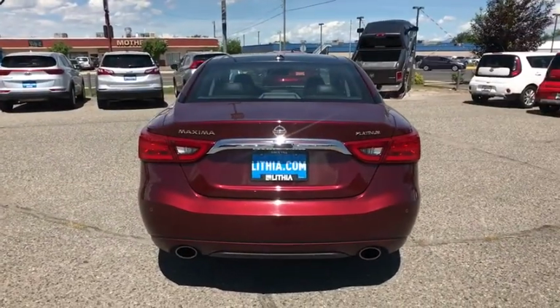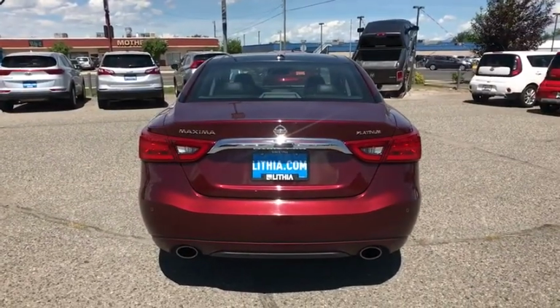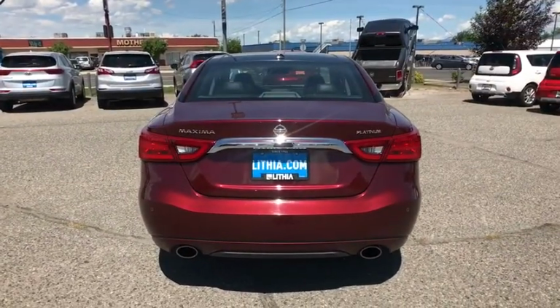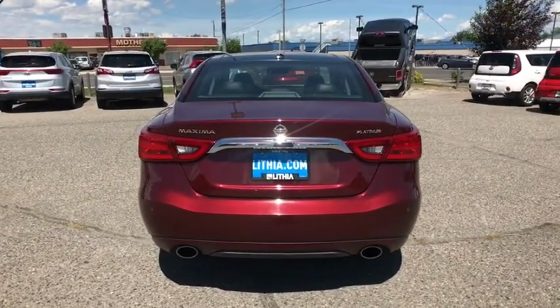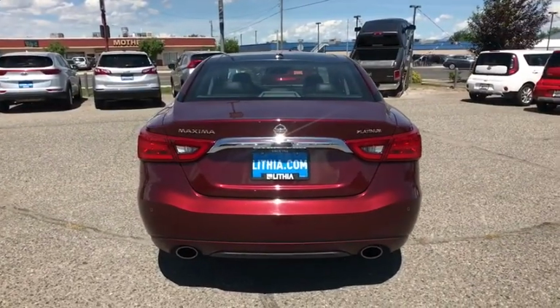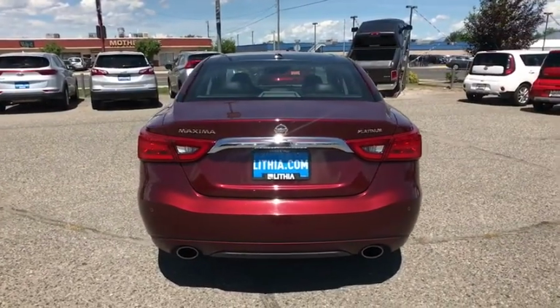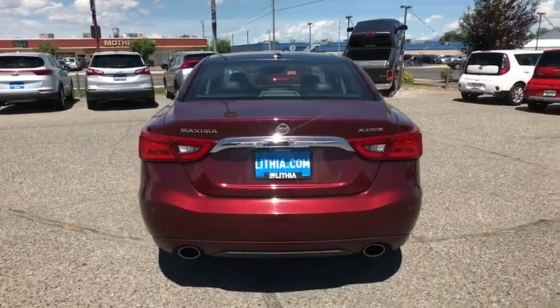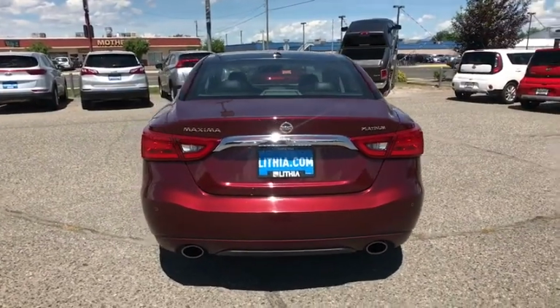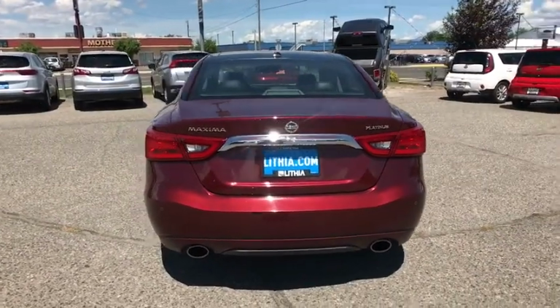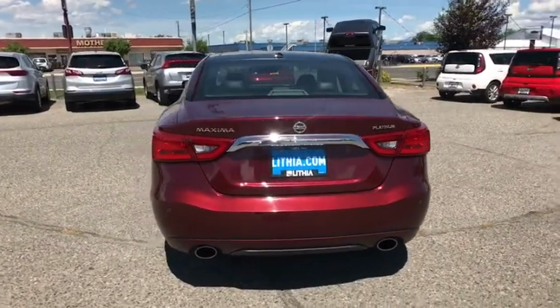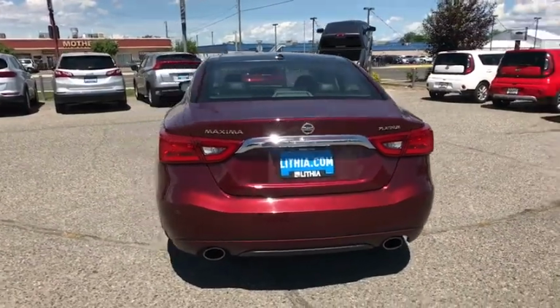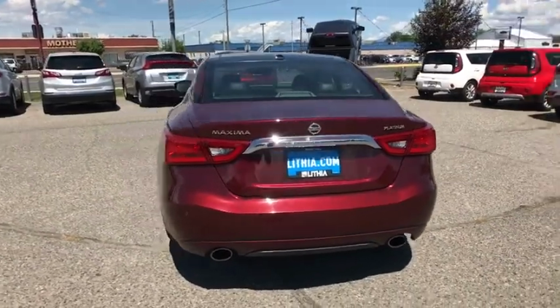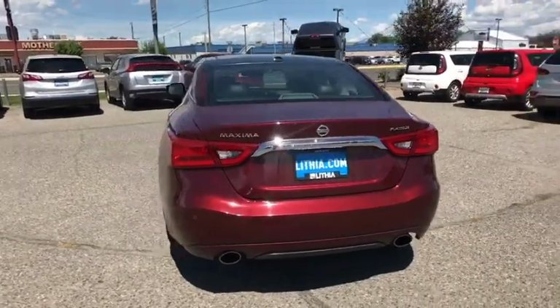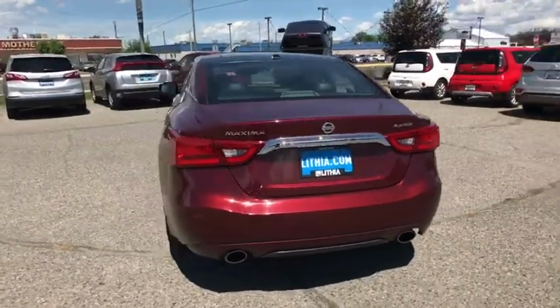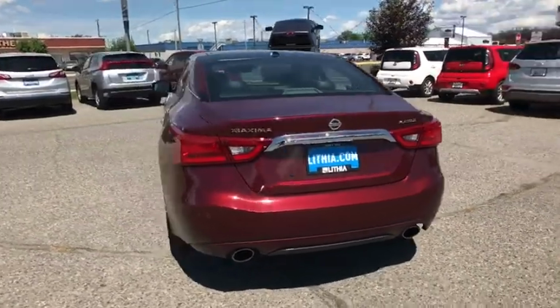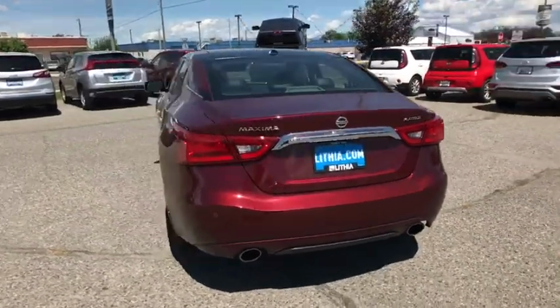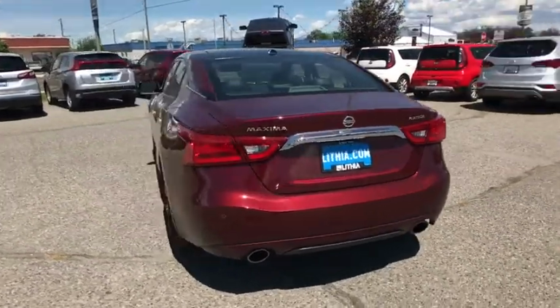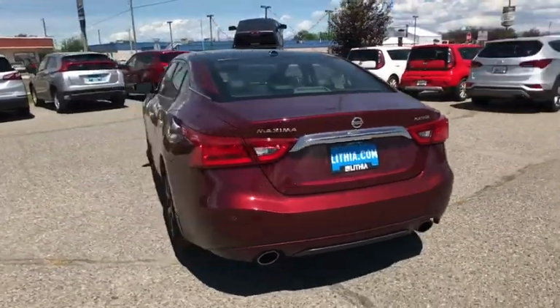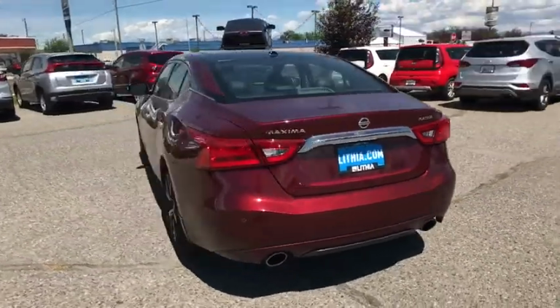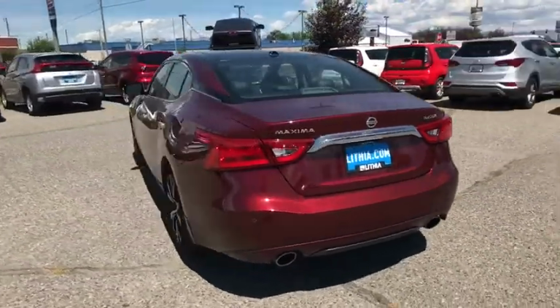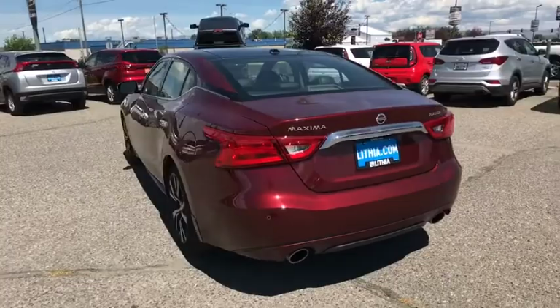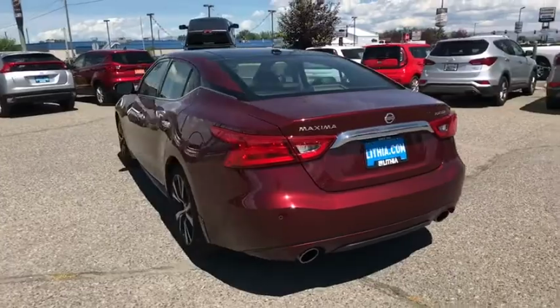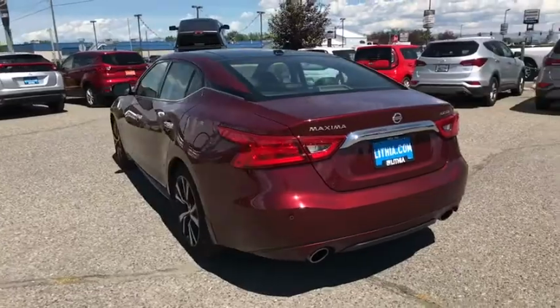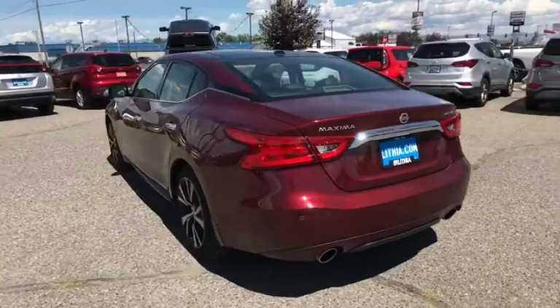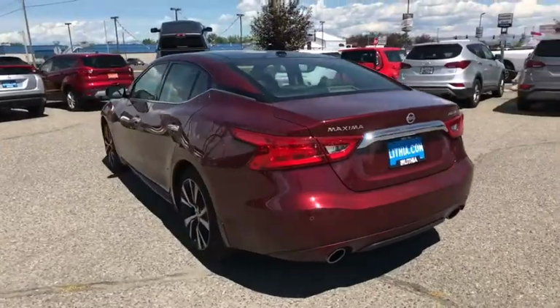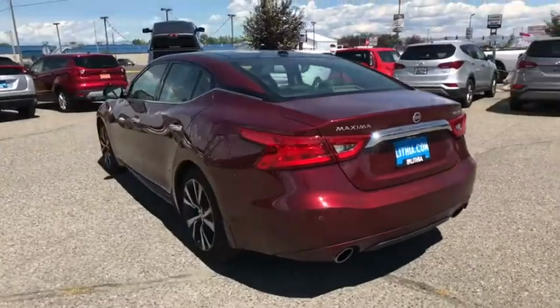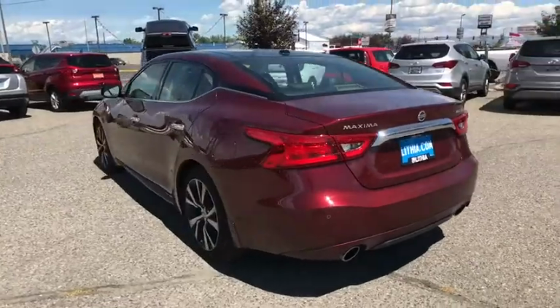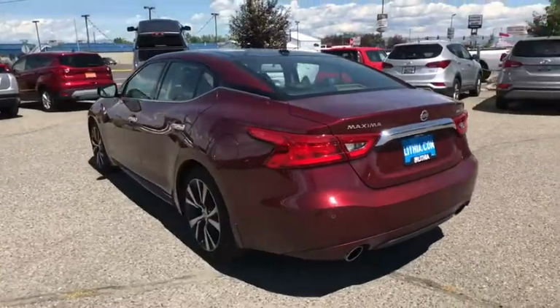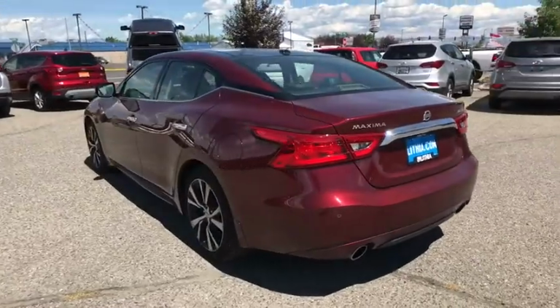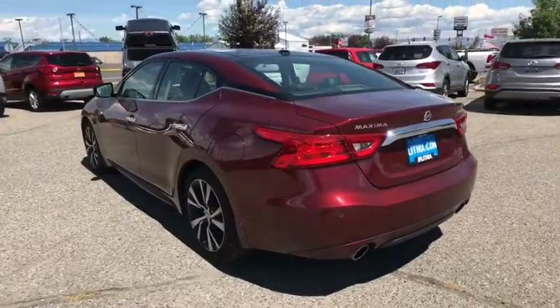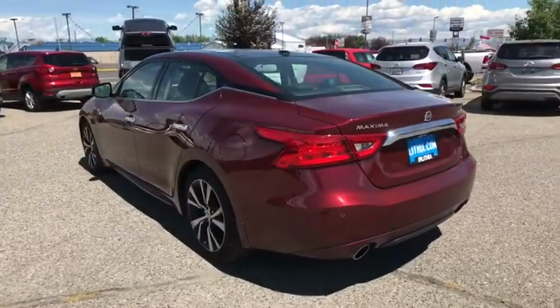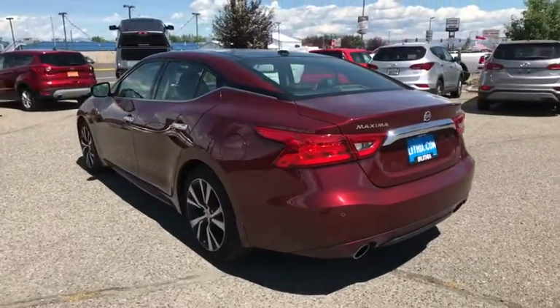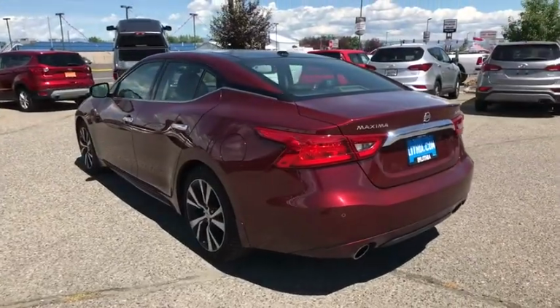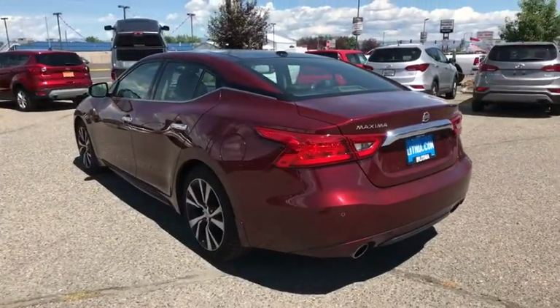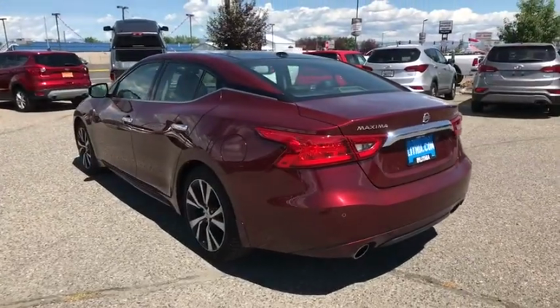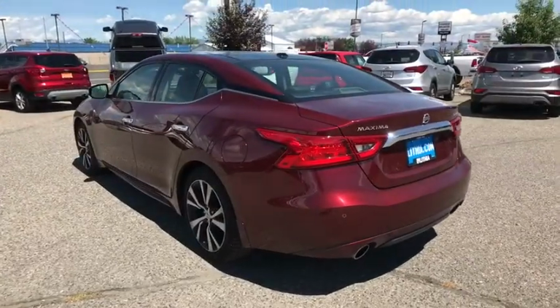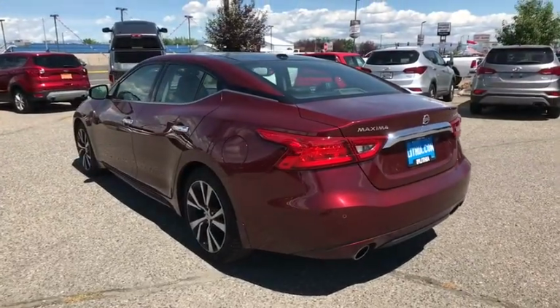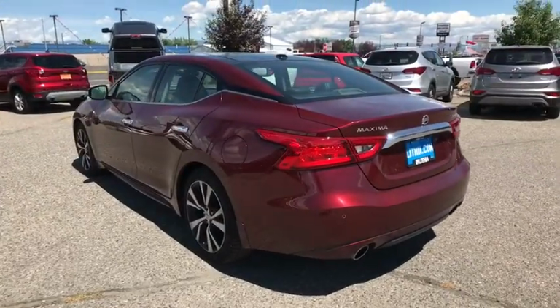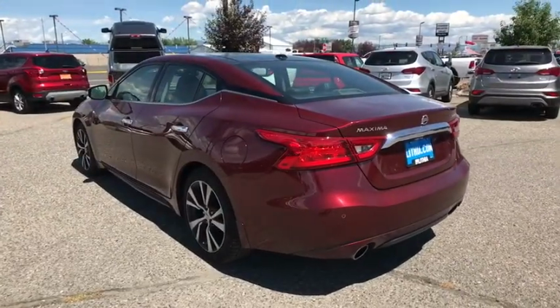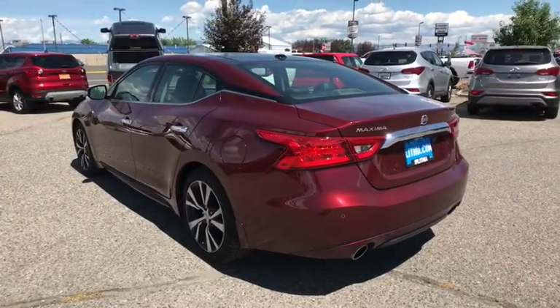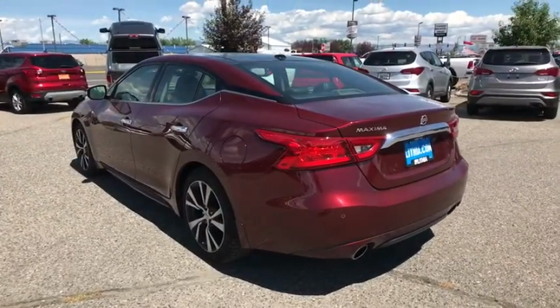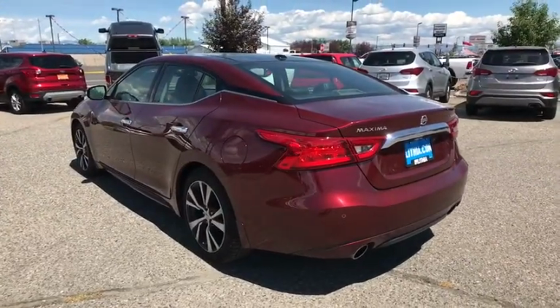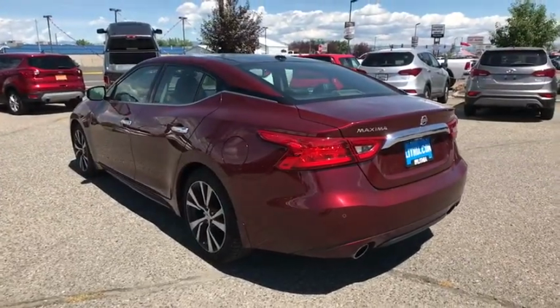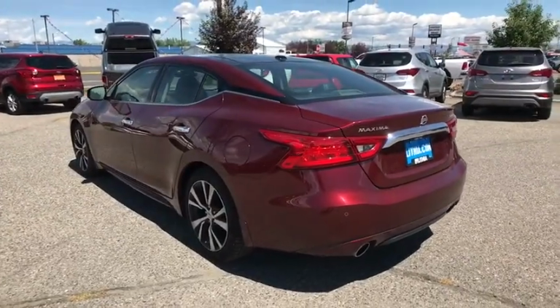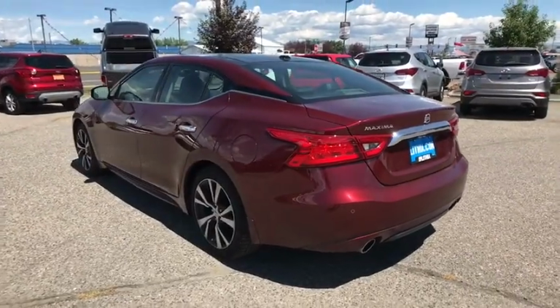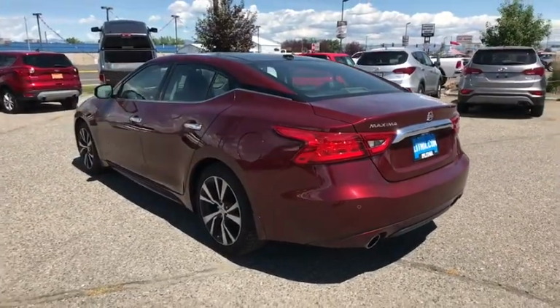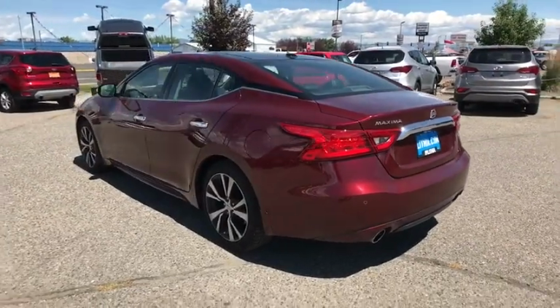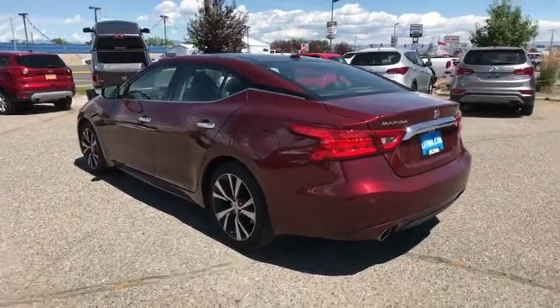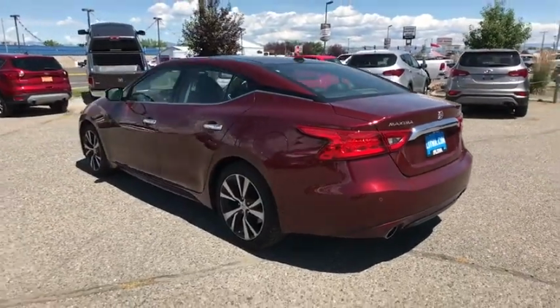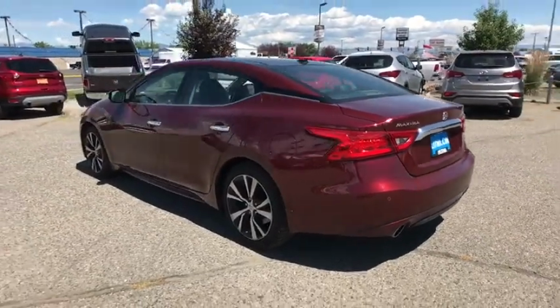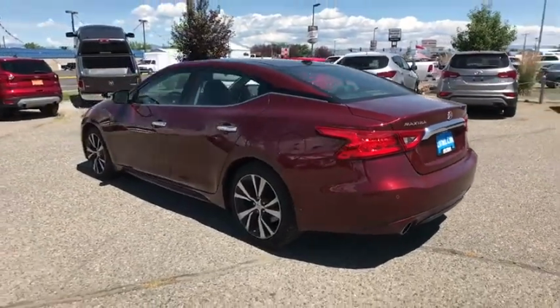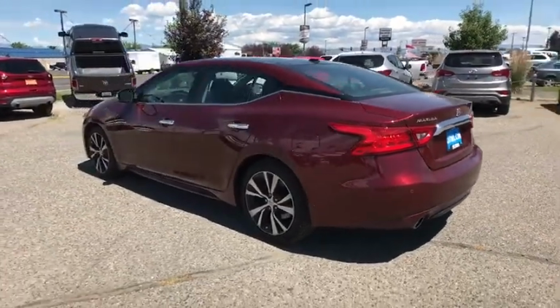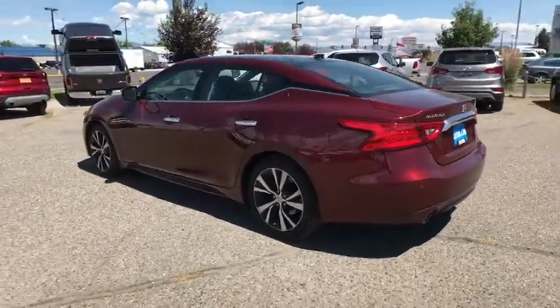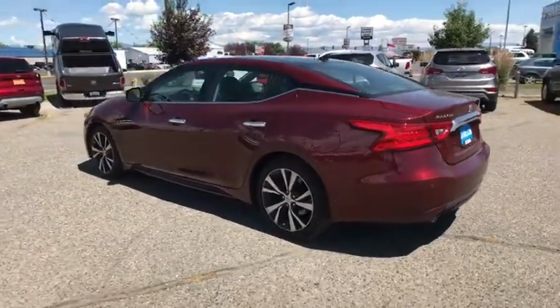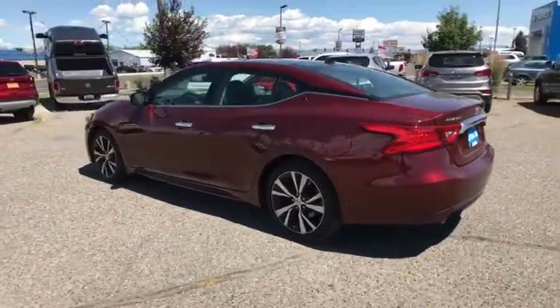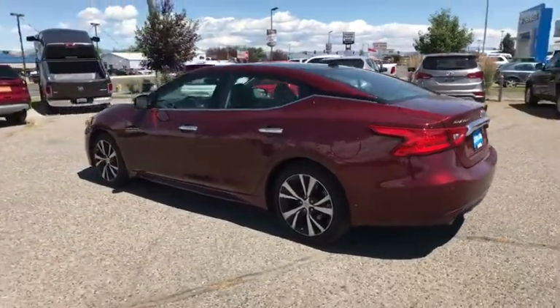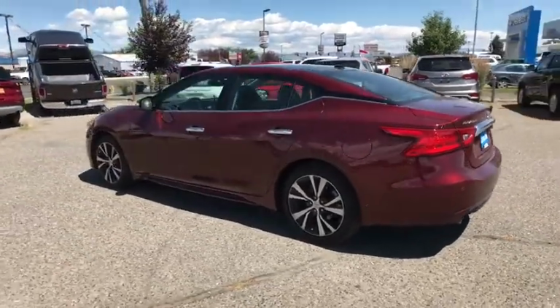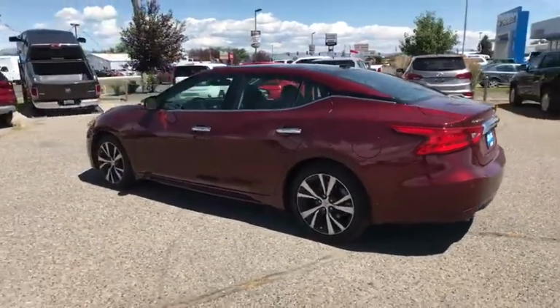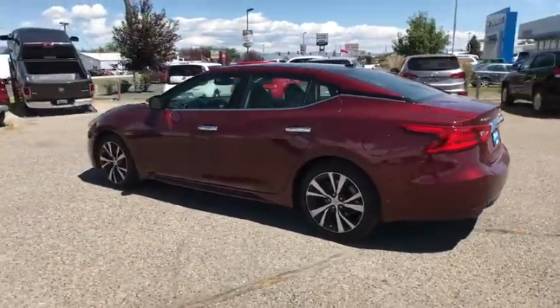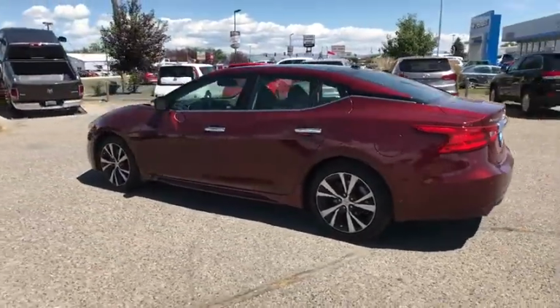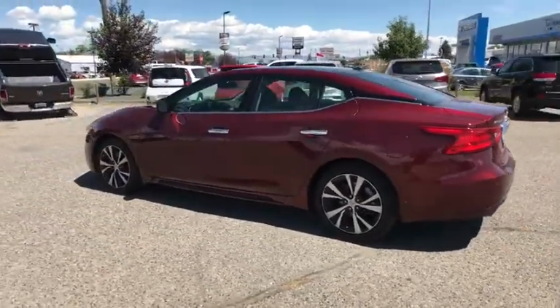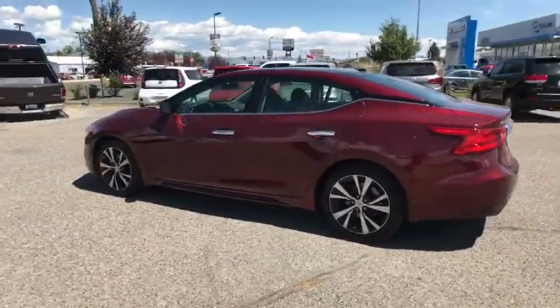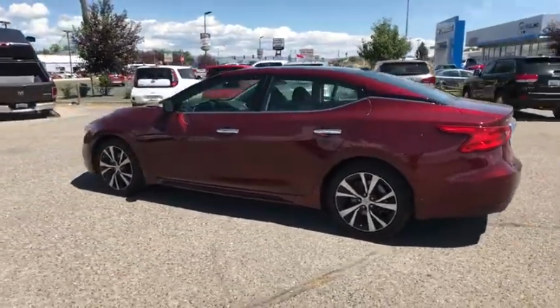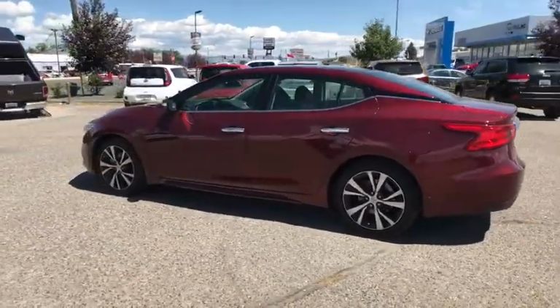This vehicle has less than 20,000 miles. Here are some of this vehicle's great options: backup camera,